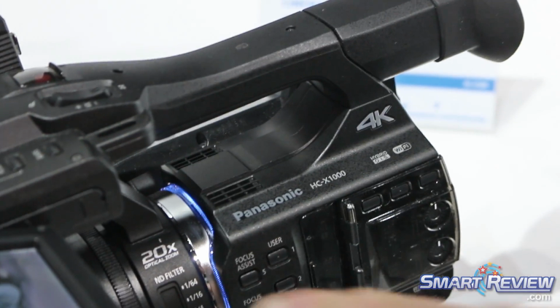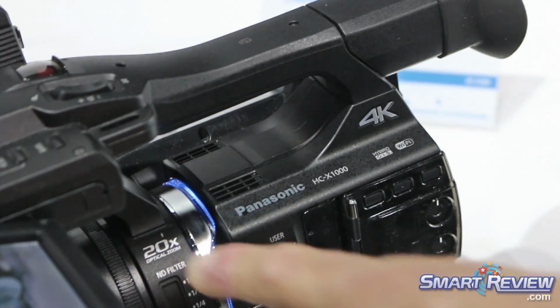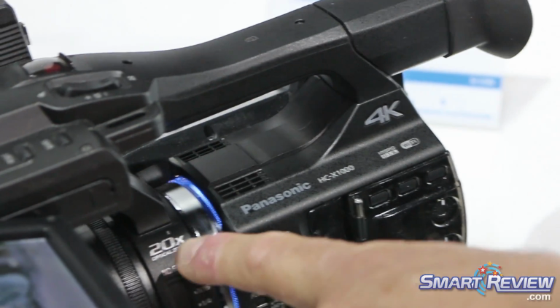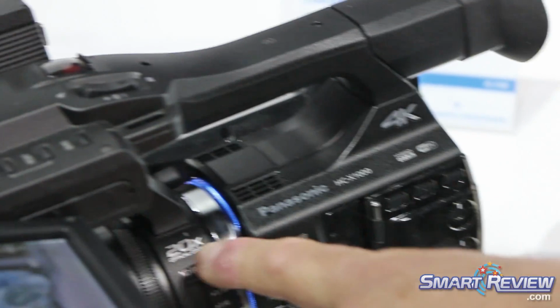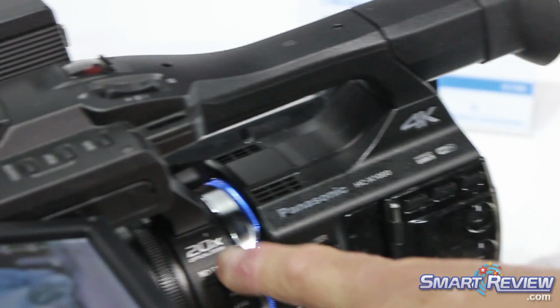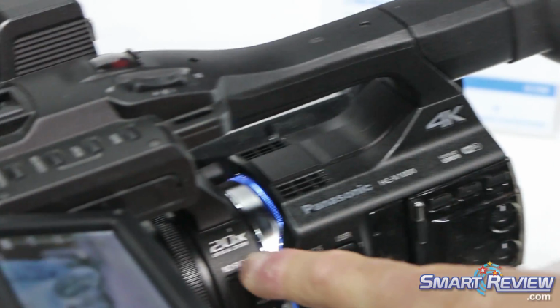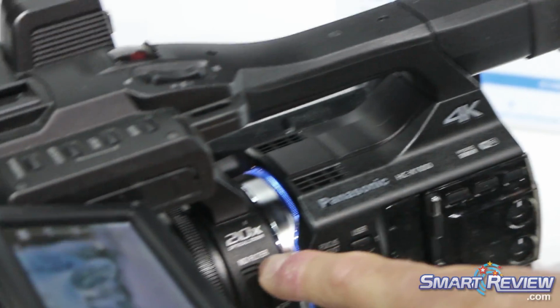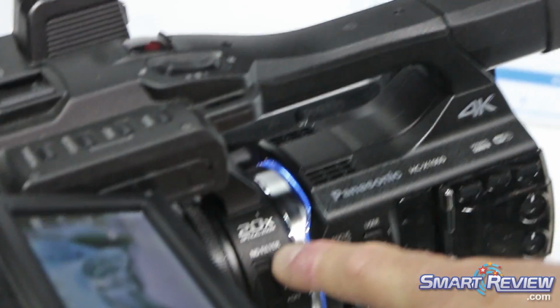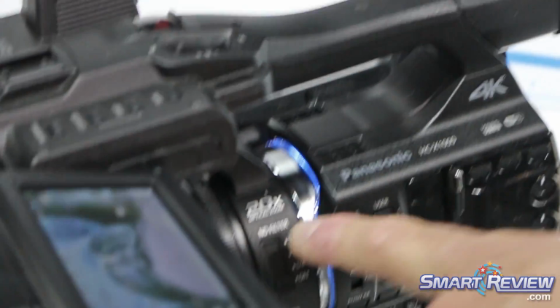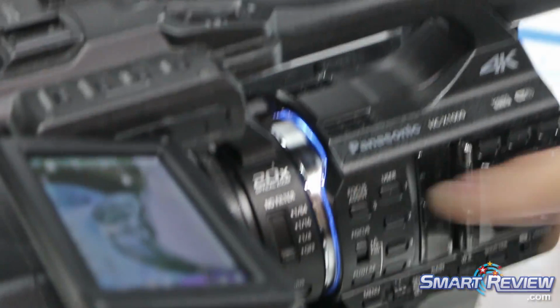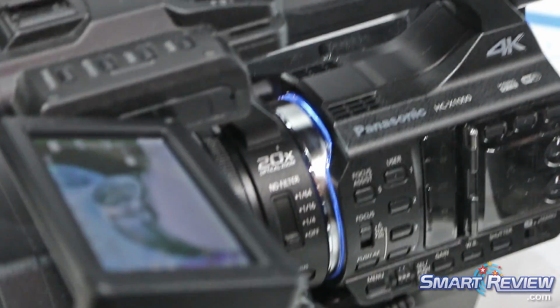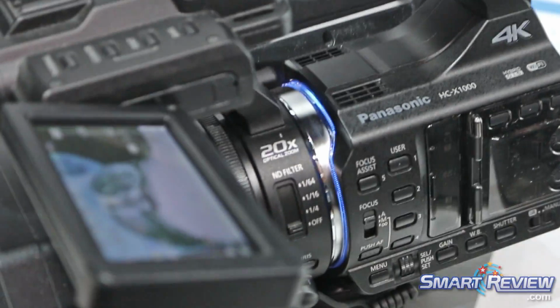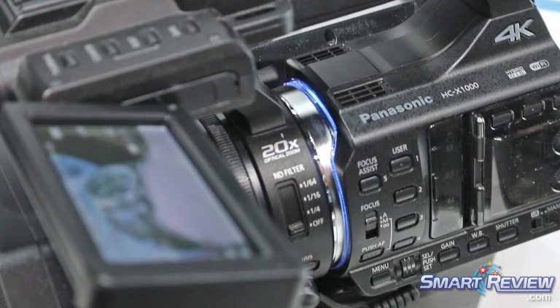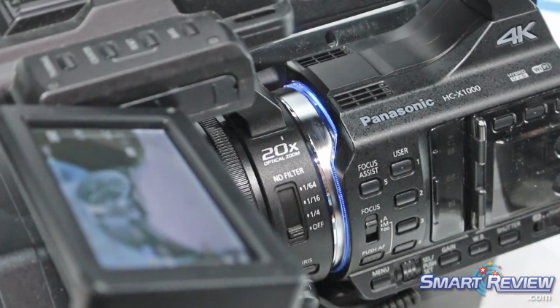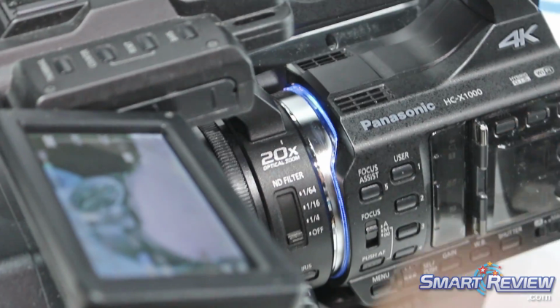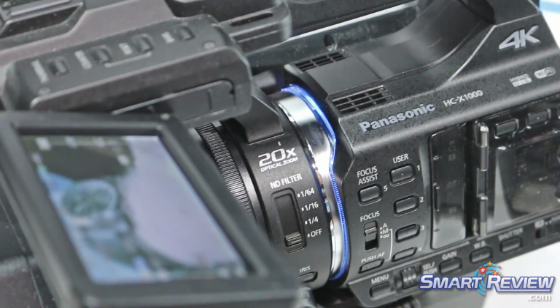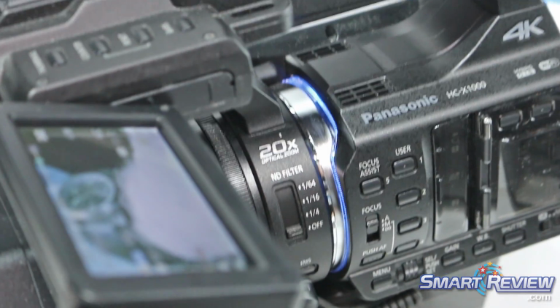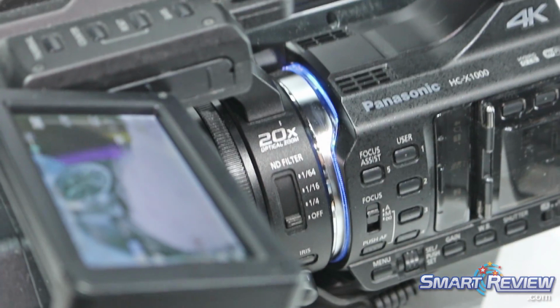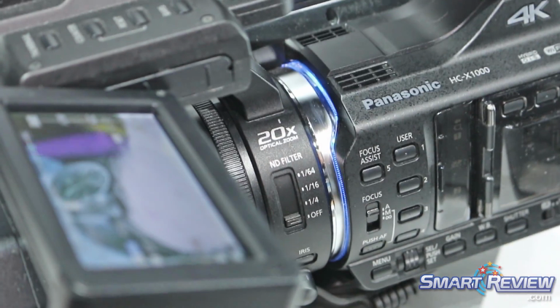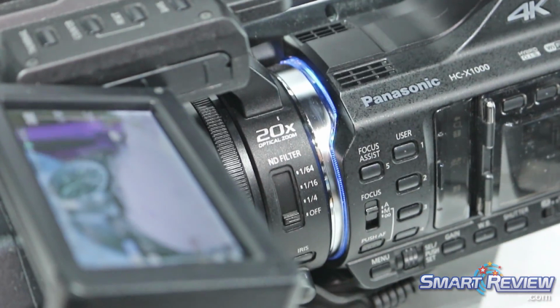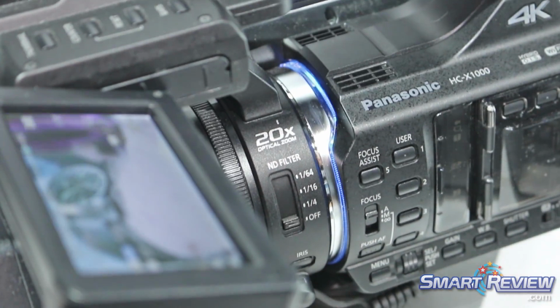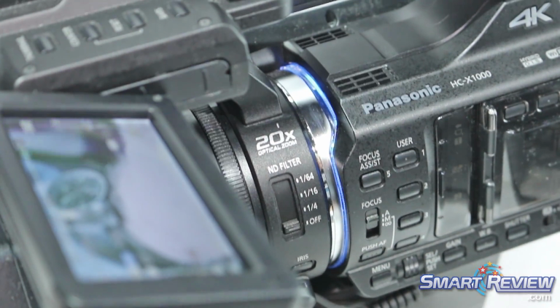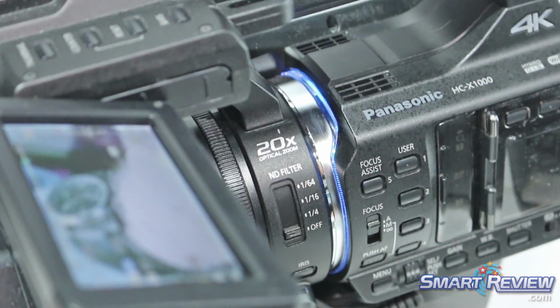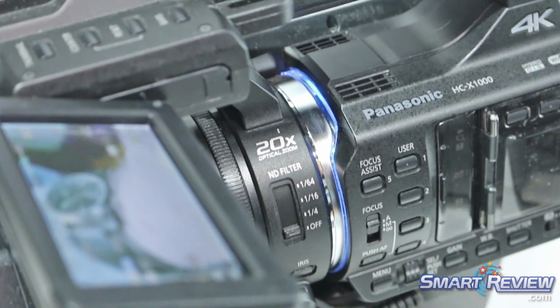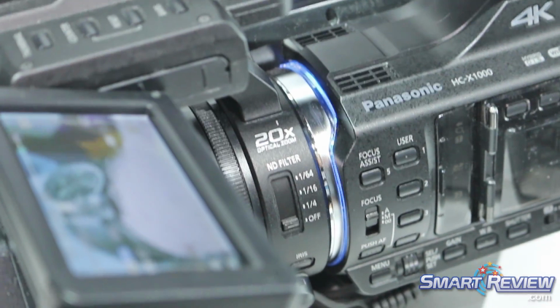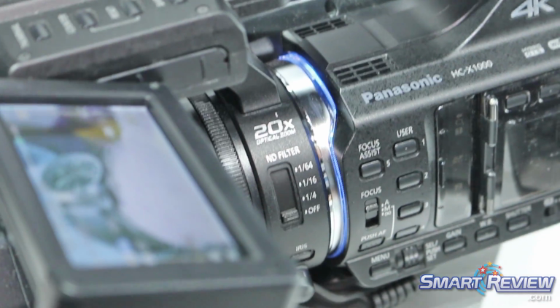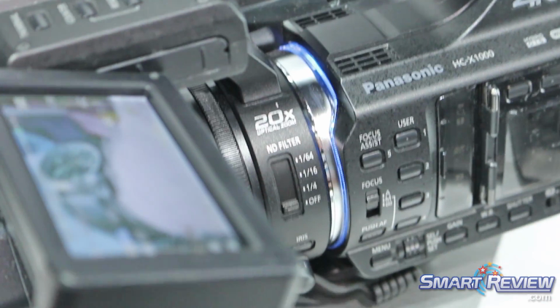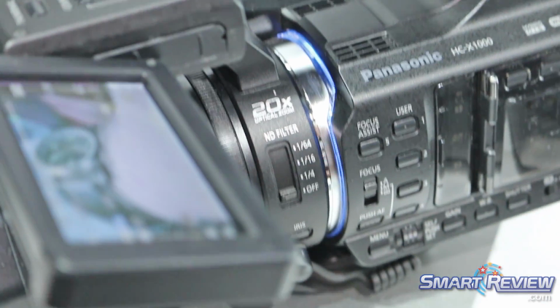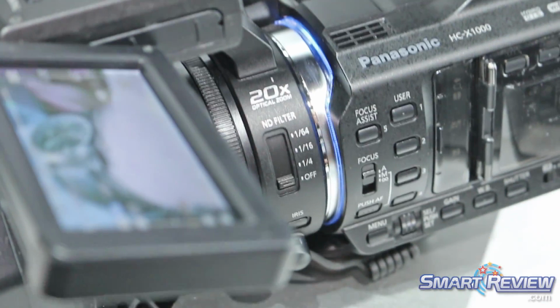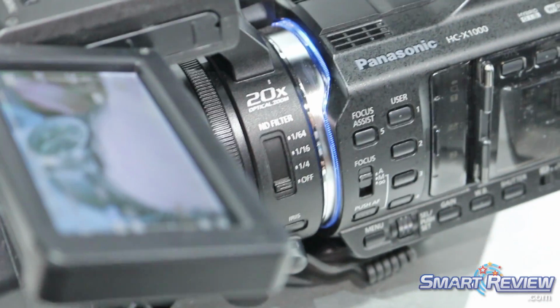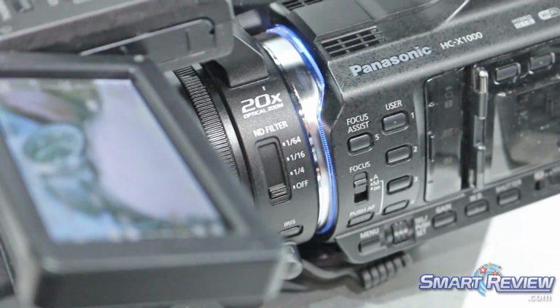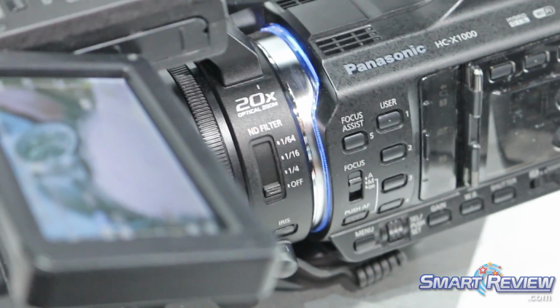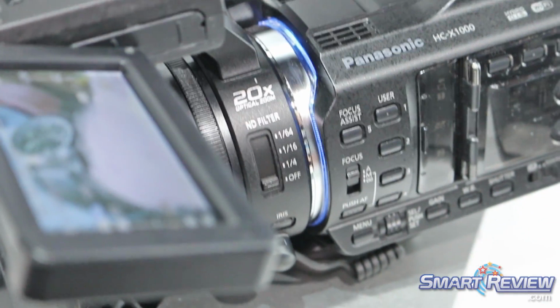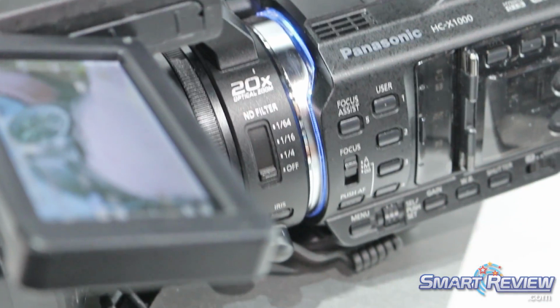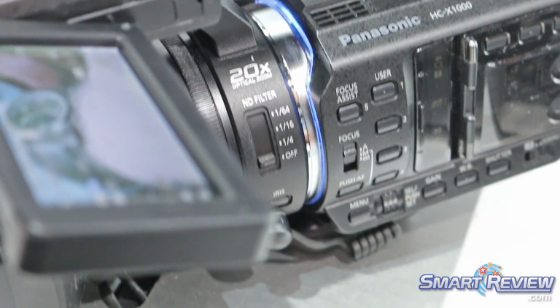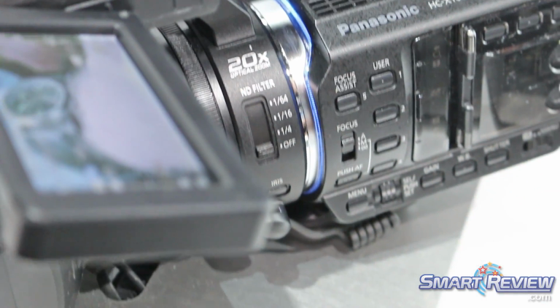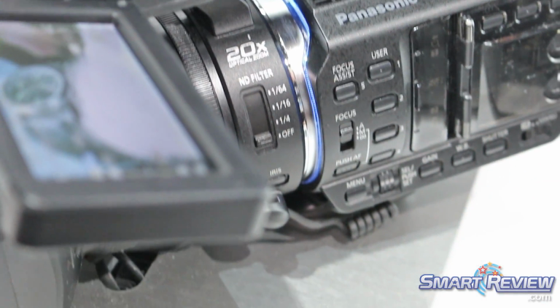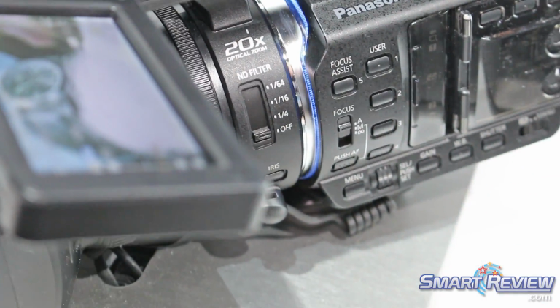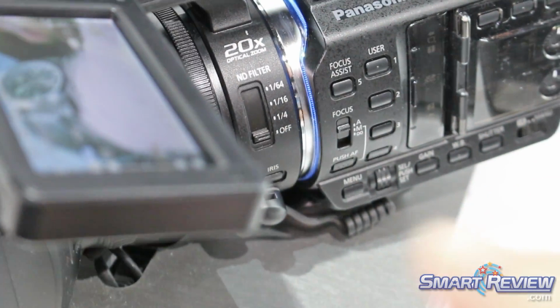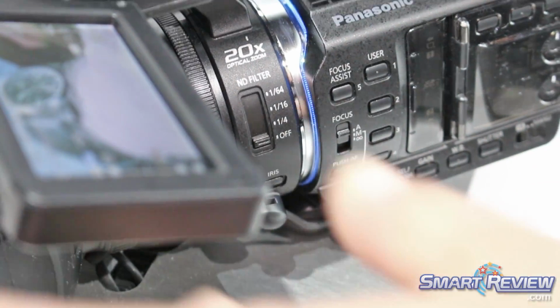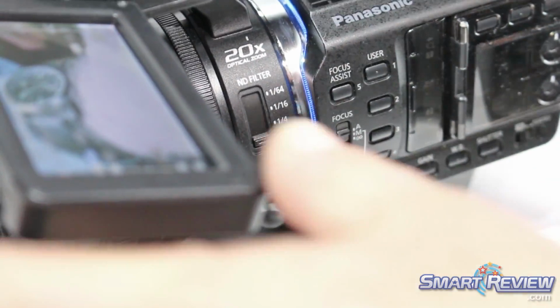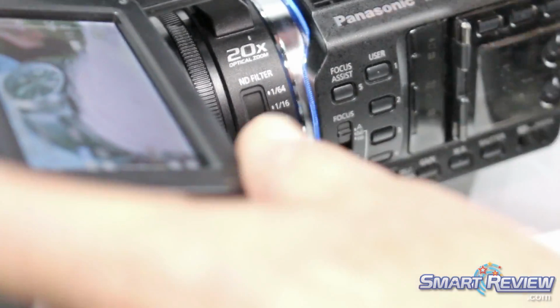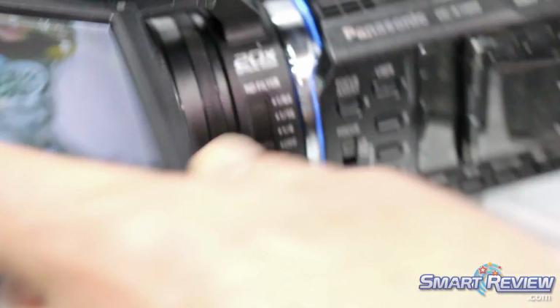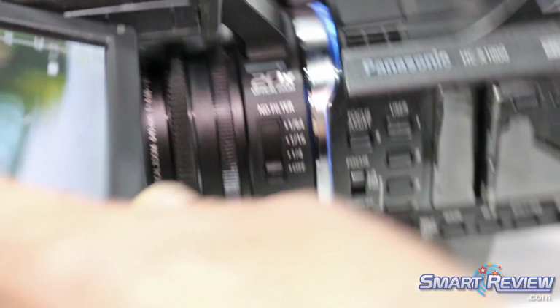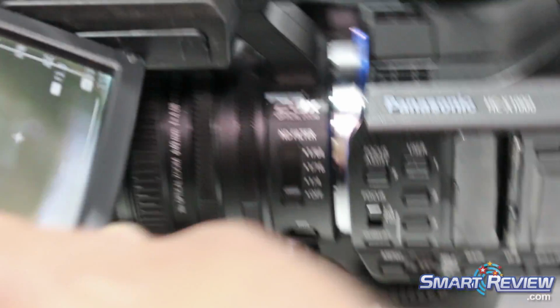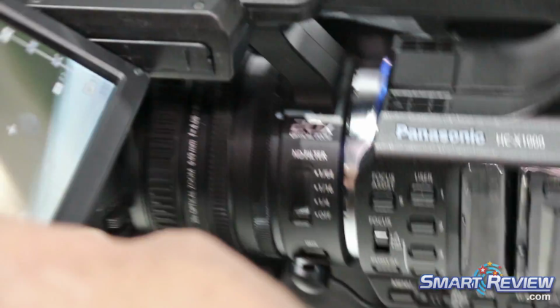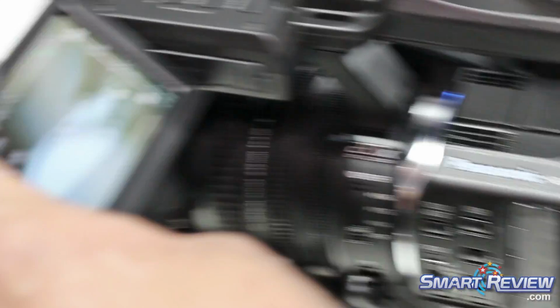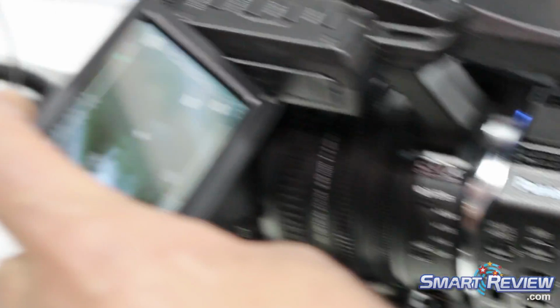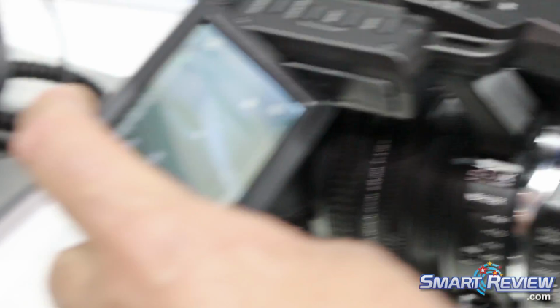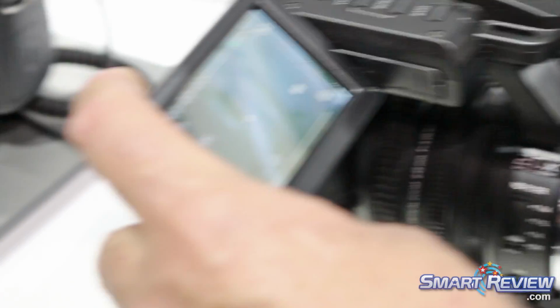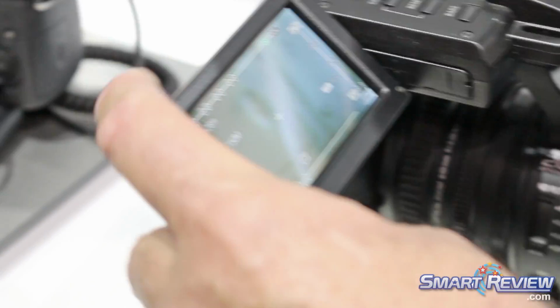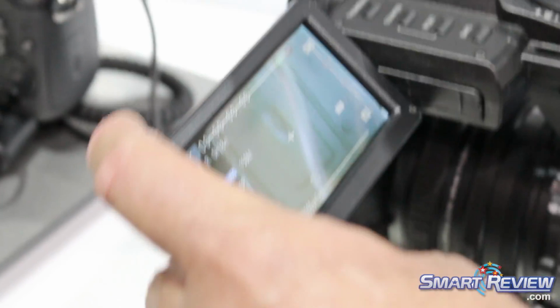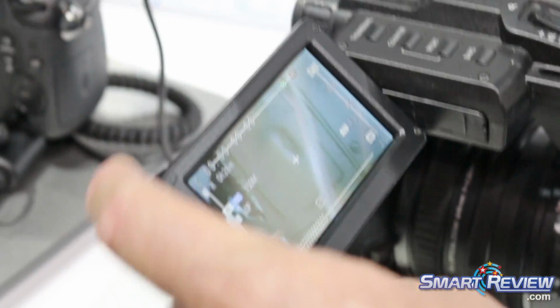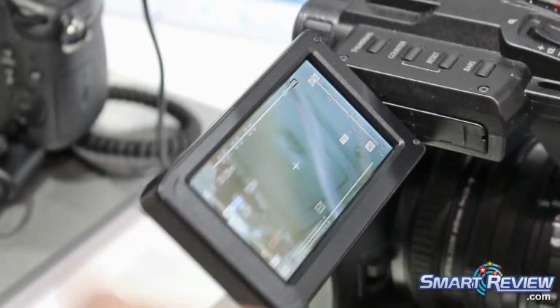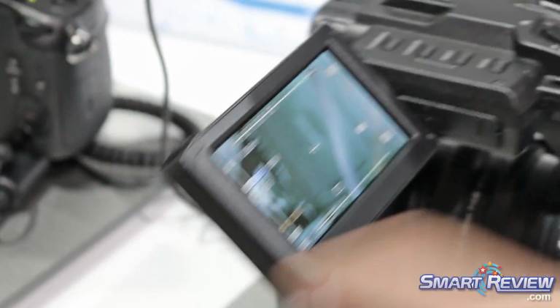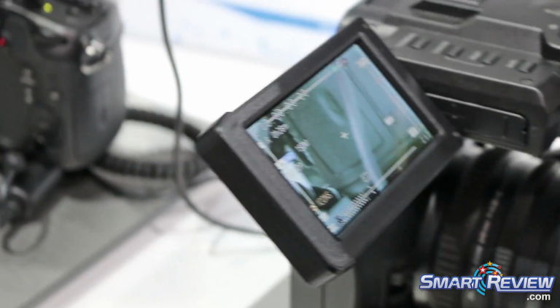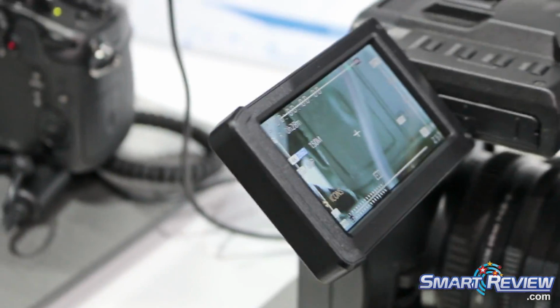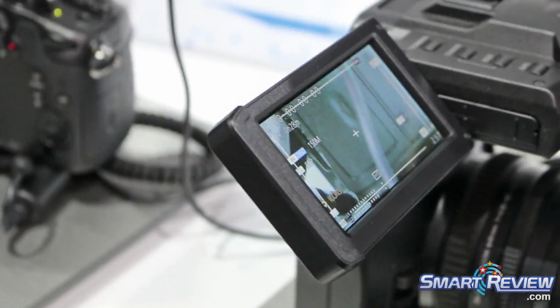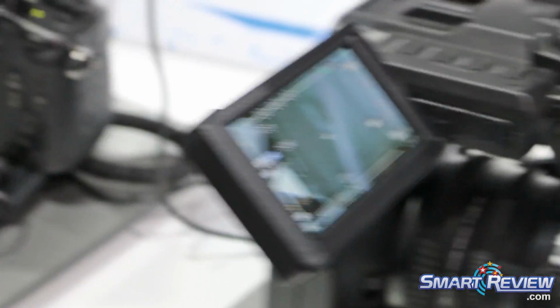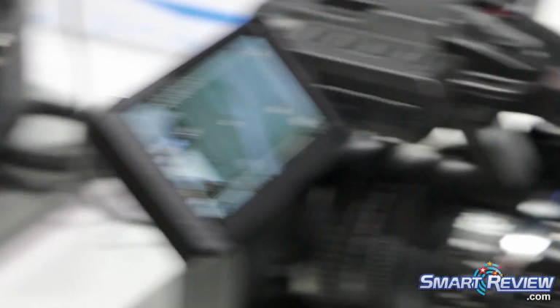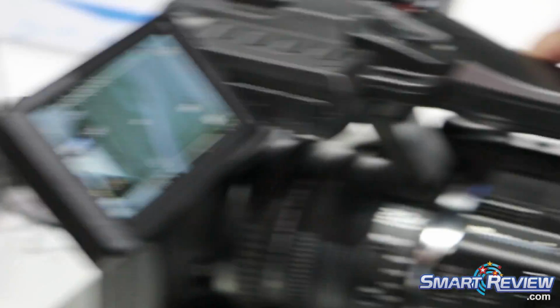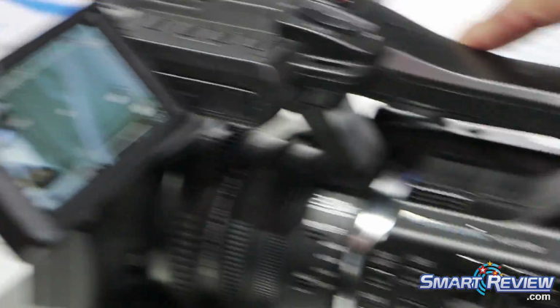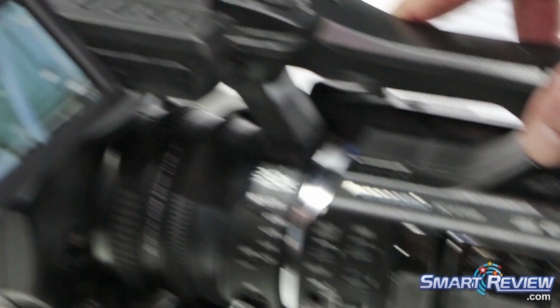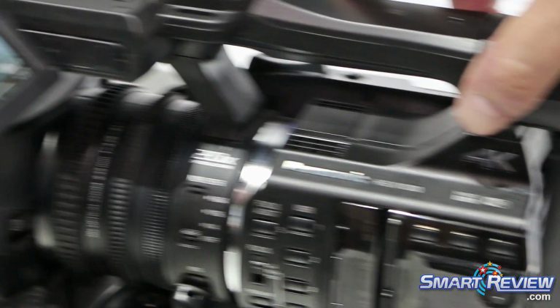It has 20x optical zoom, shoots 4K video — an incredible camera — with a touchscreen LCD or an eyepiece.